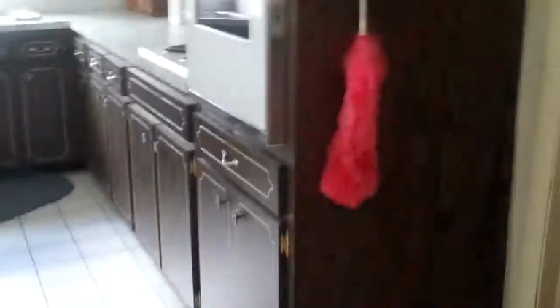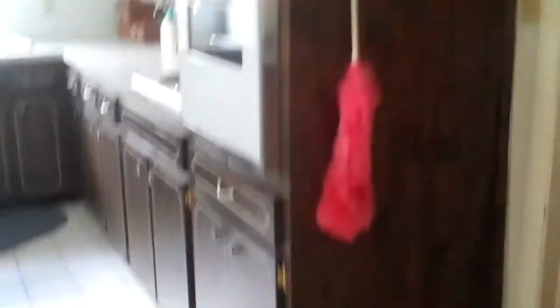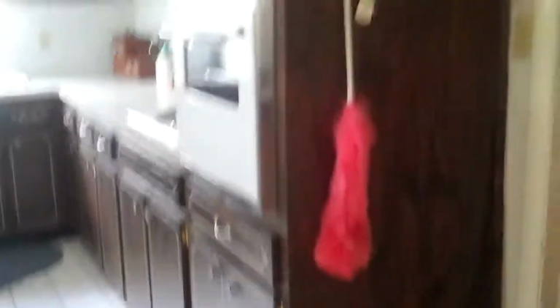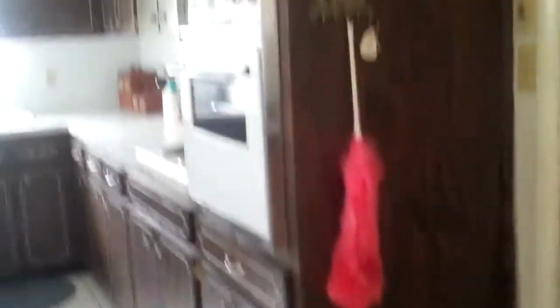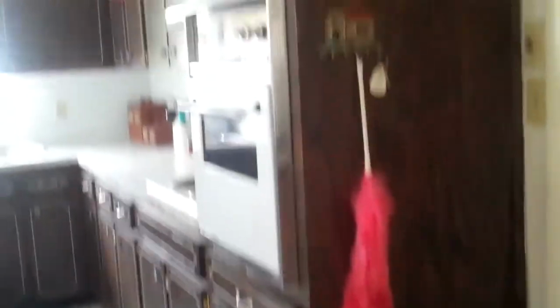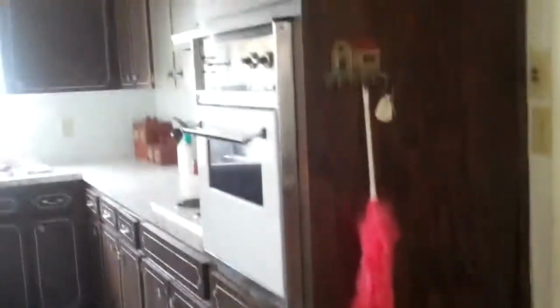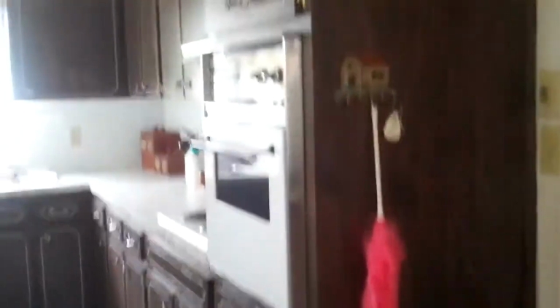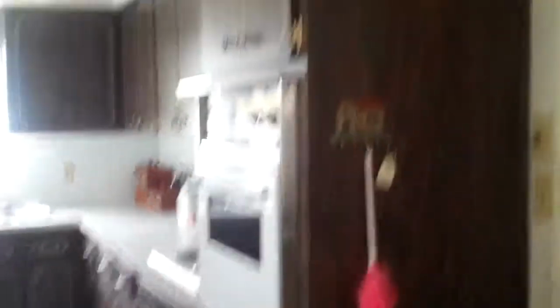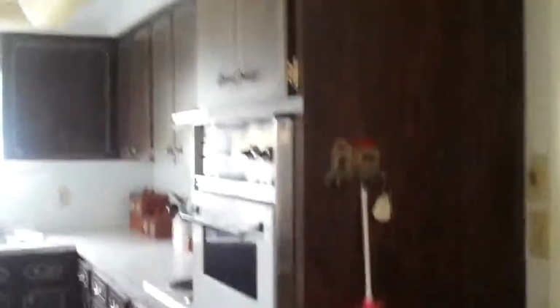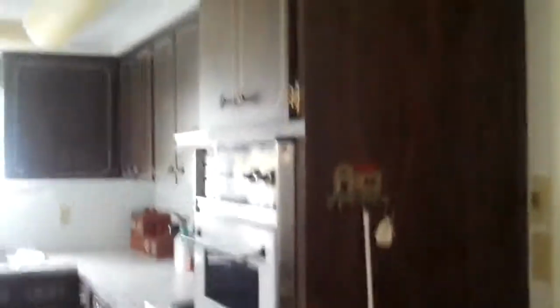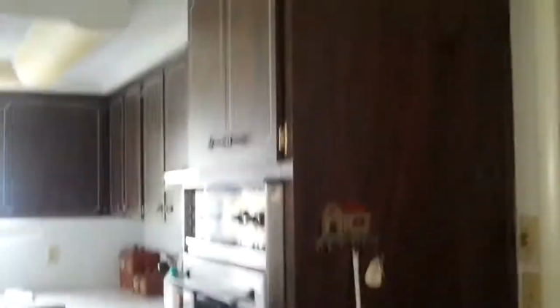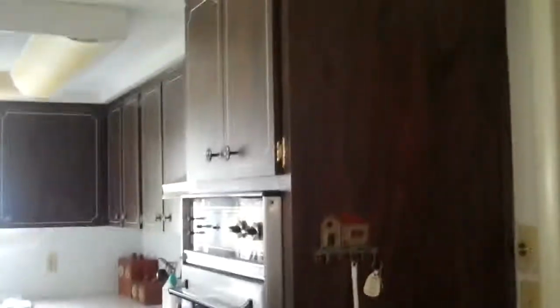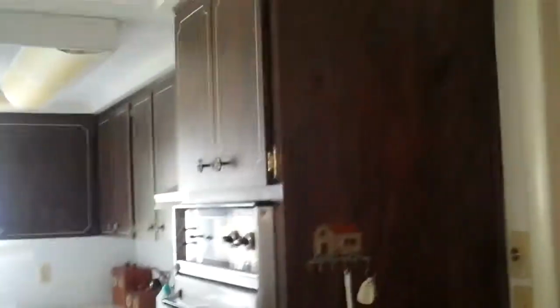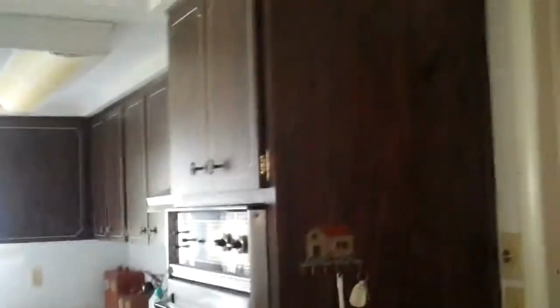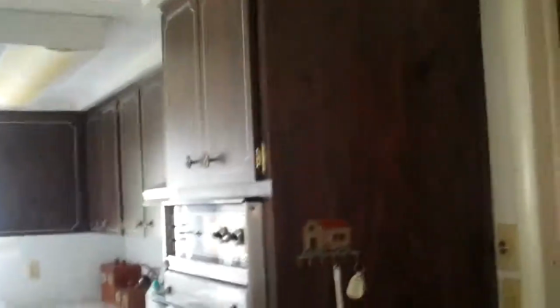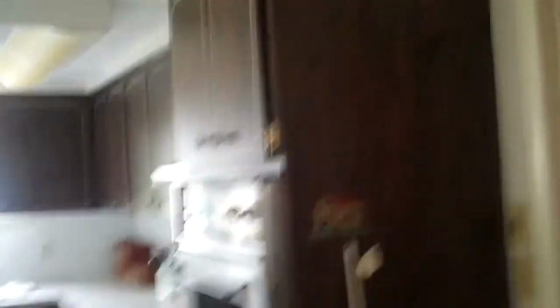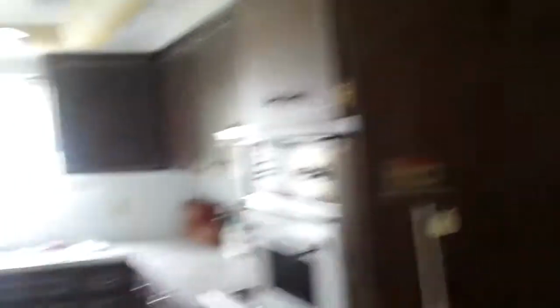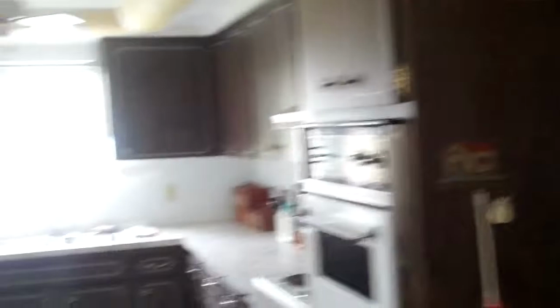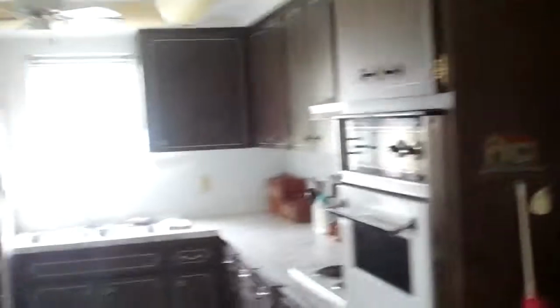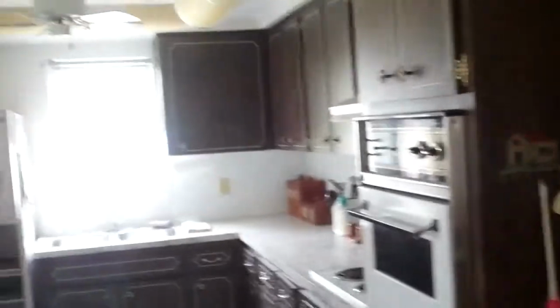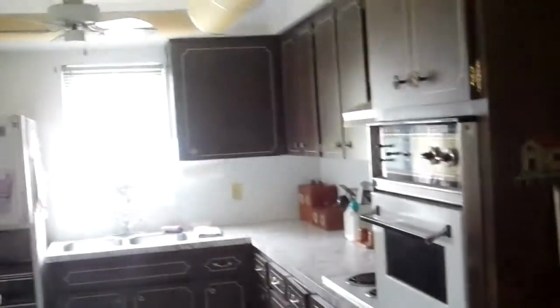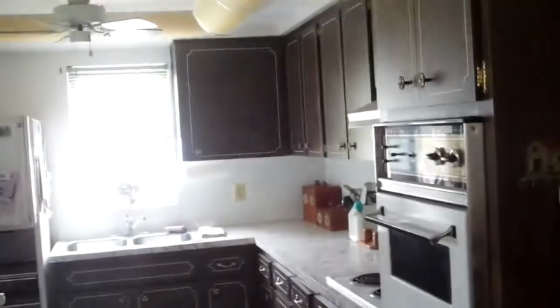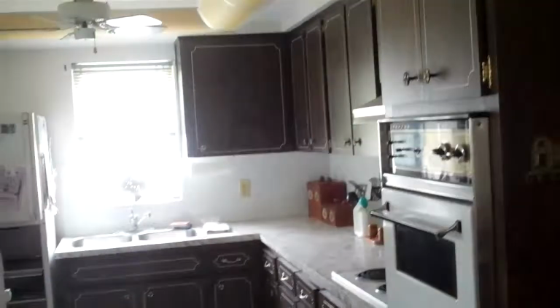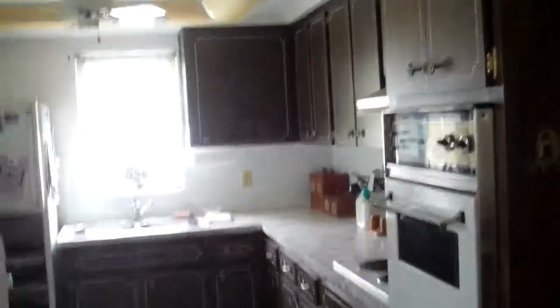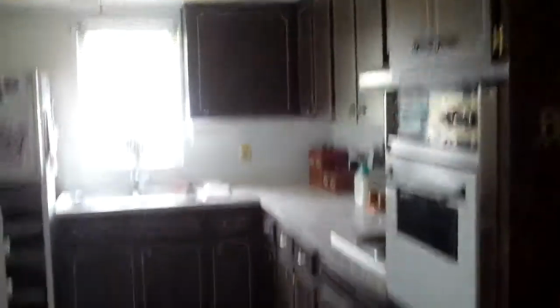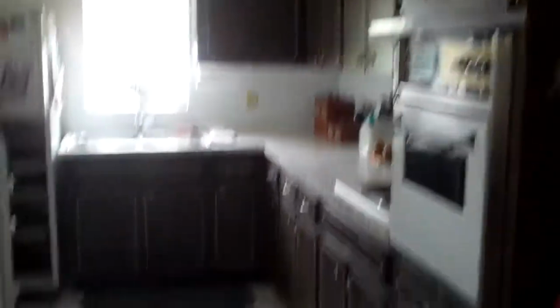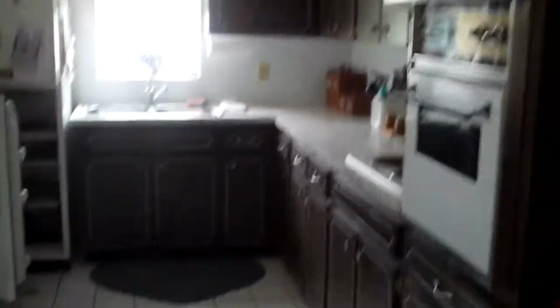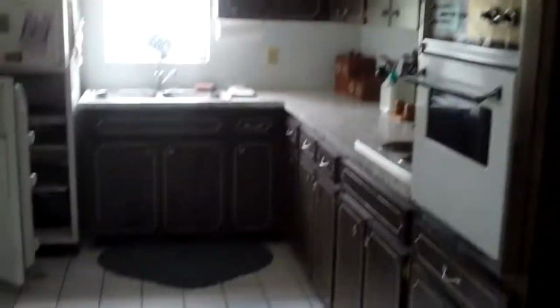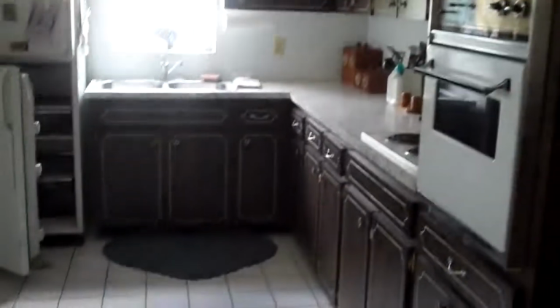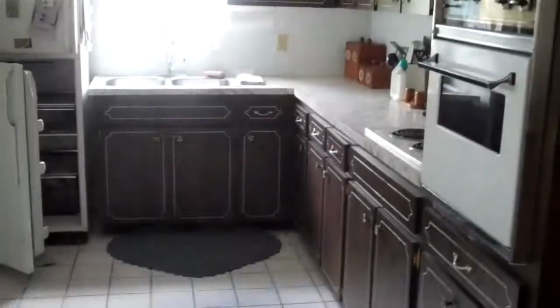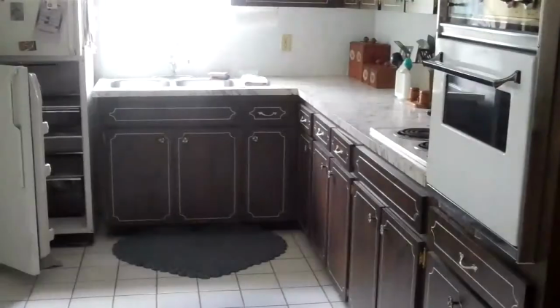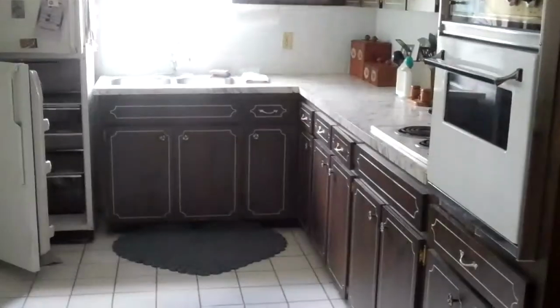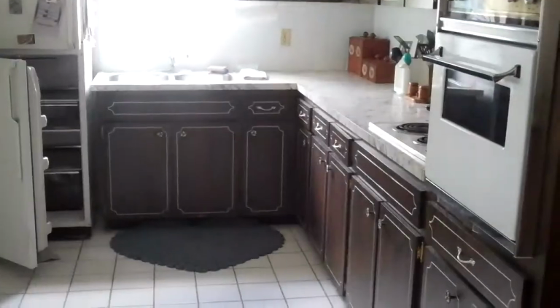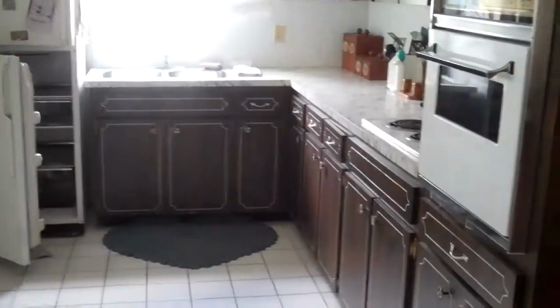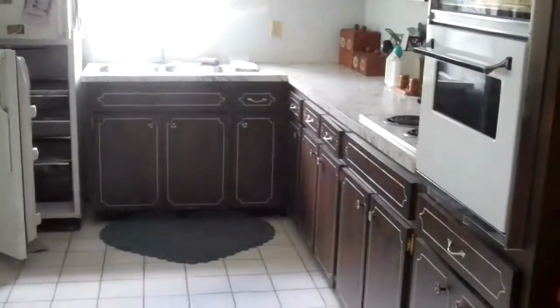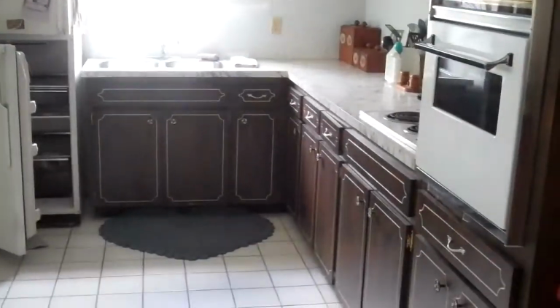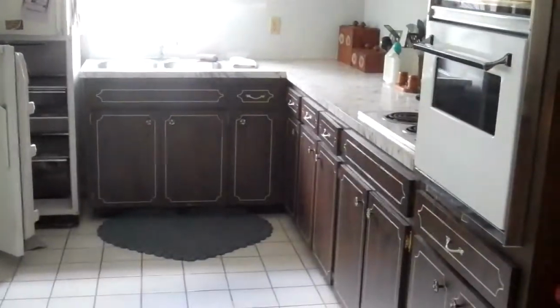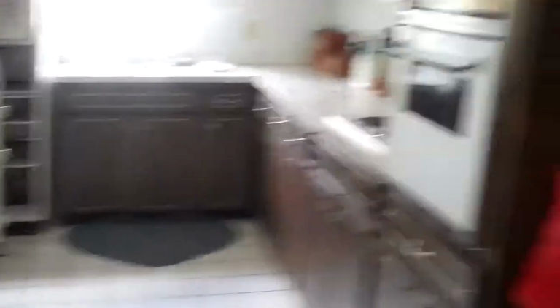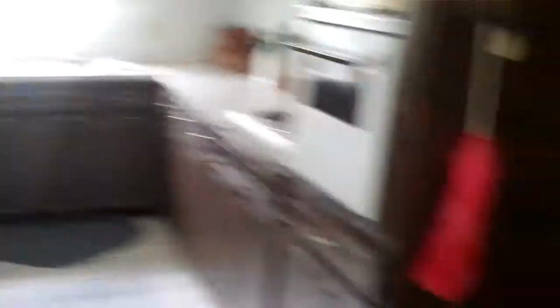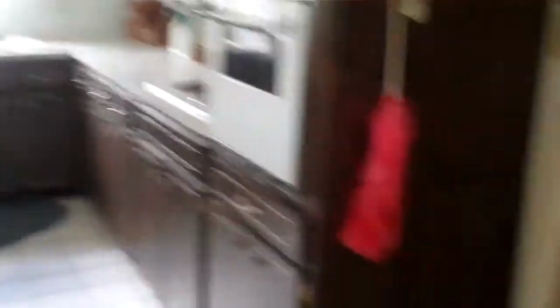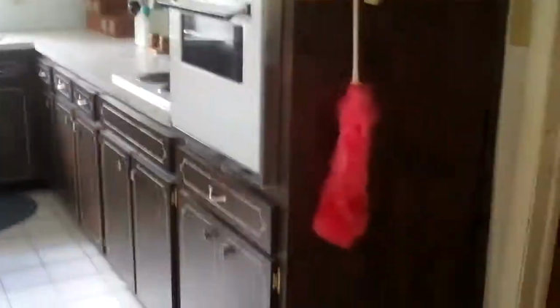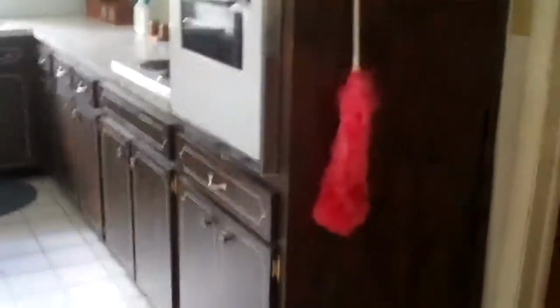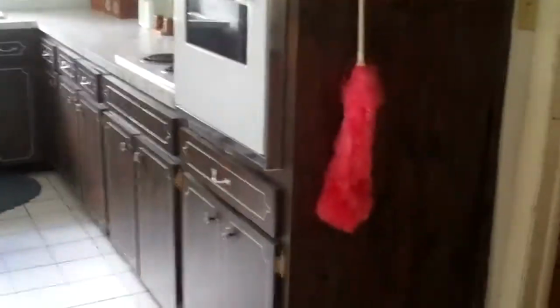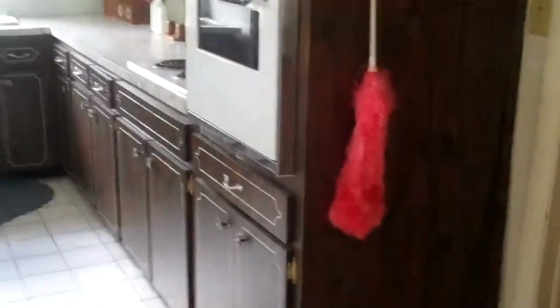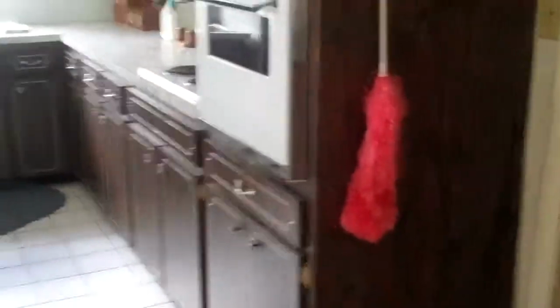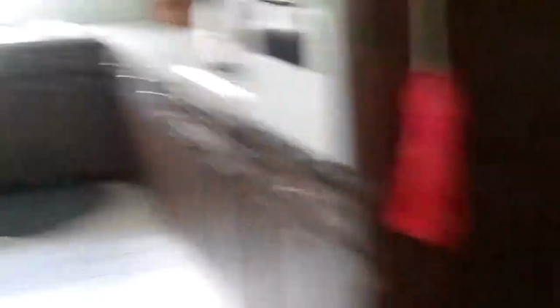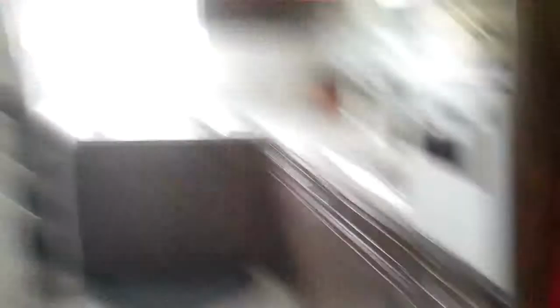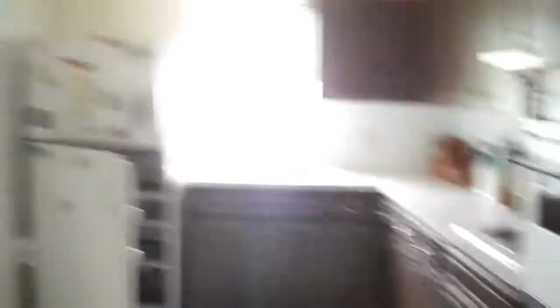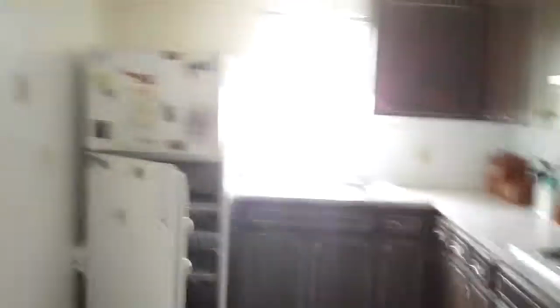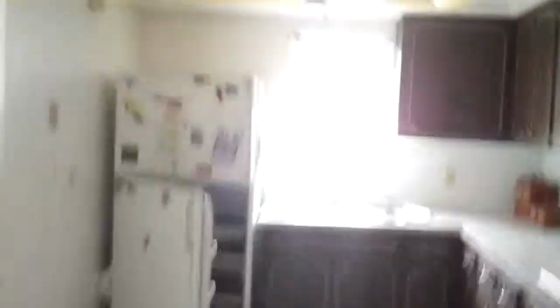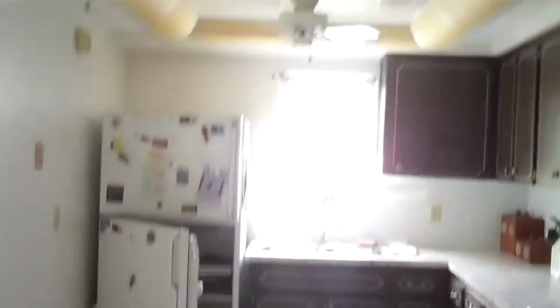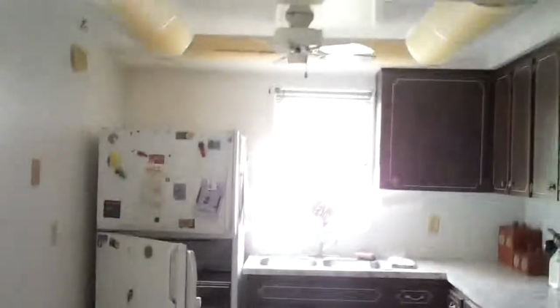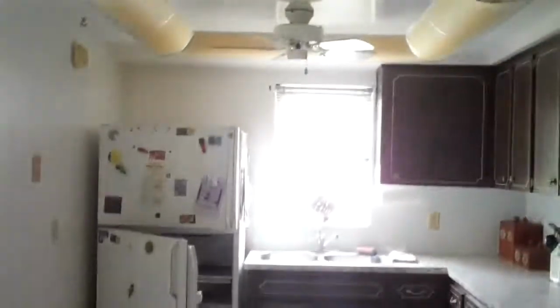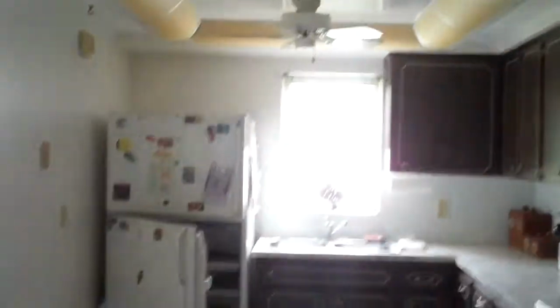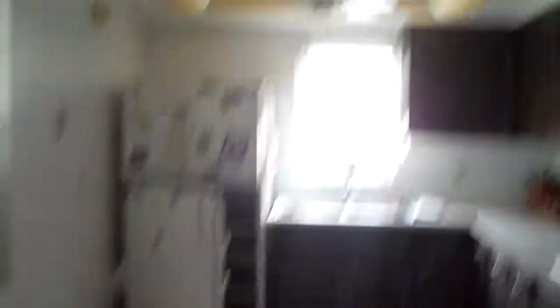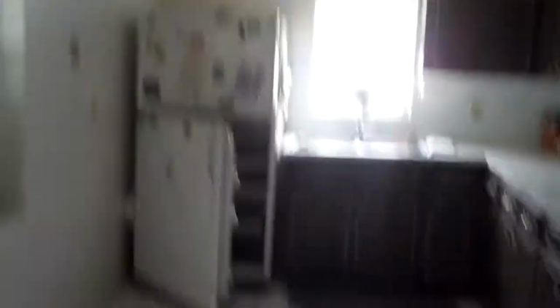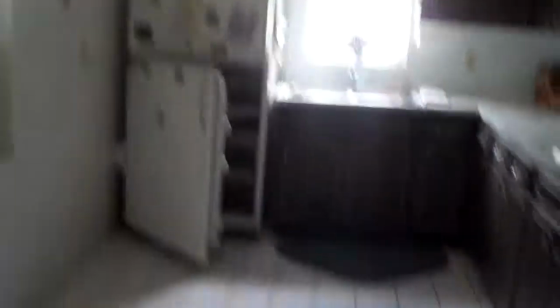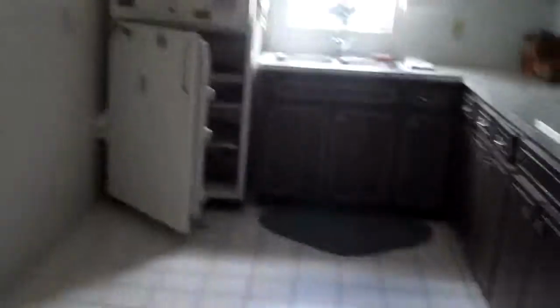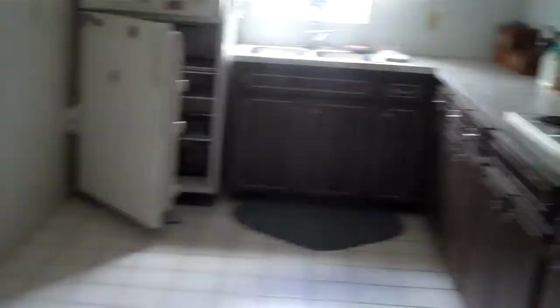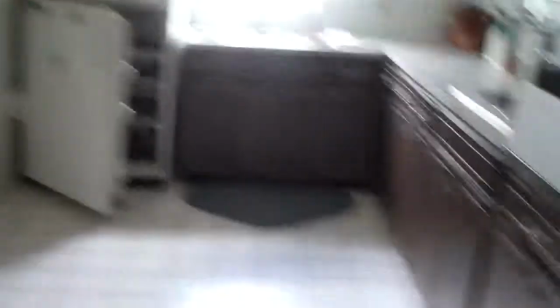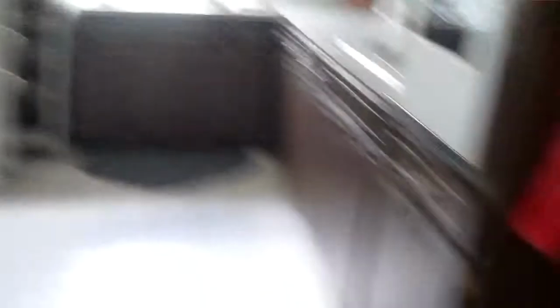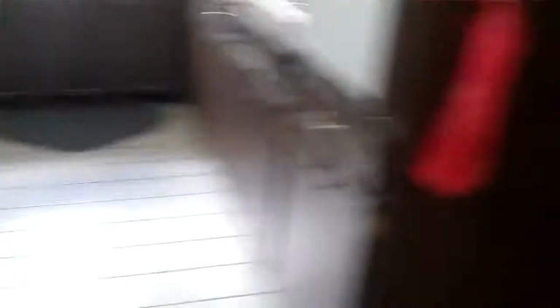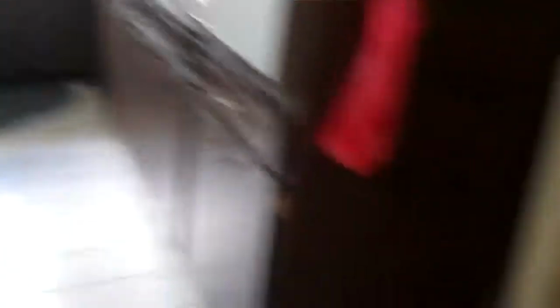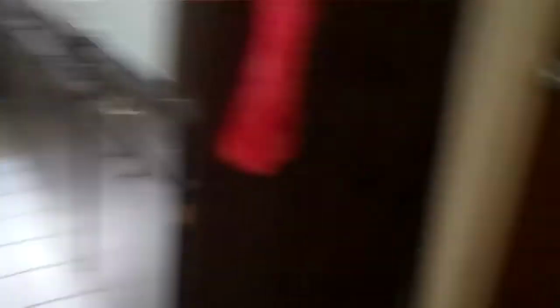Here's the kitchen. All the cabinetry's in good shape, just kind of outdated. Appliances right there.